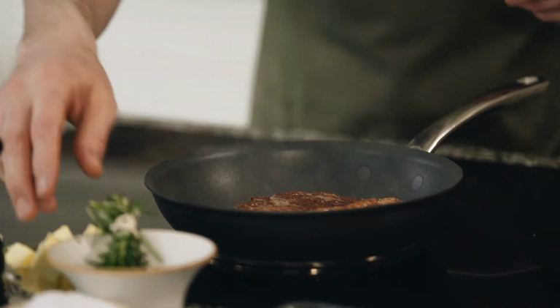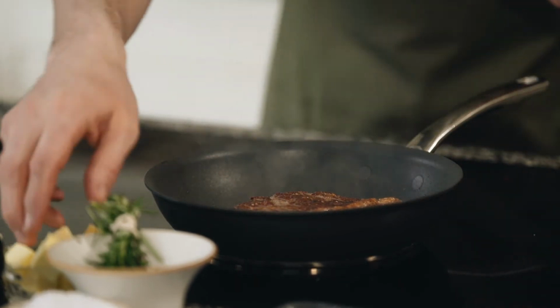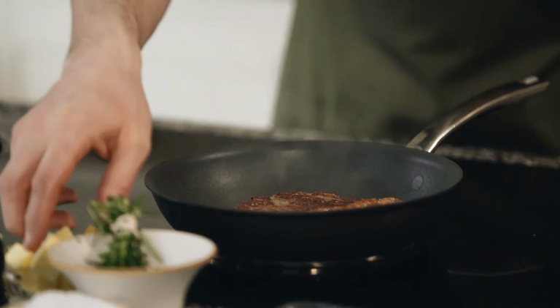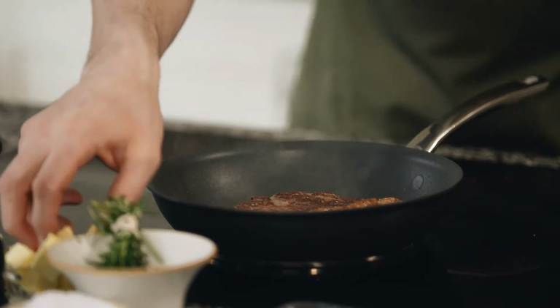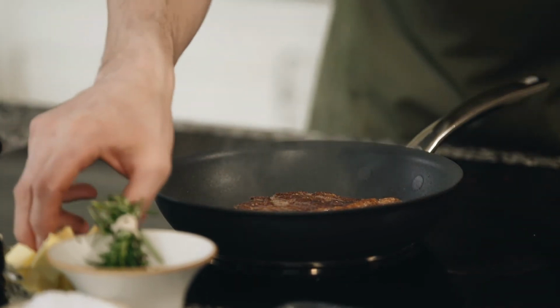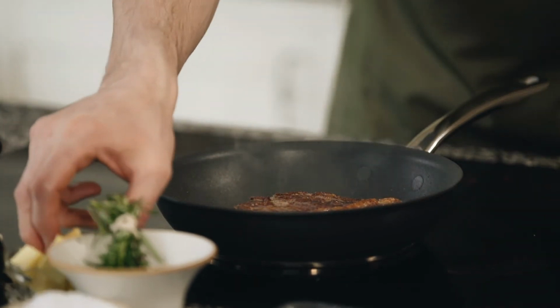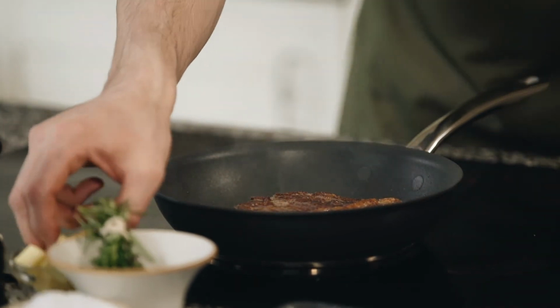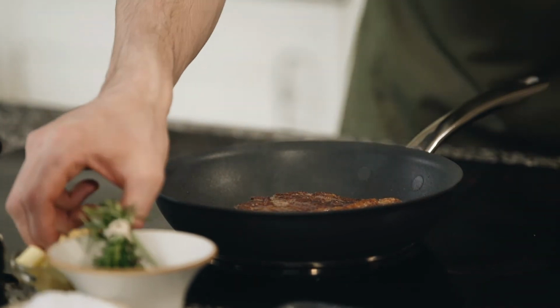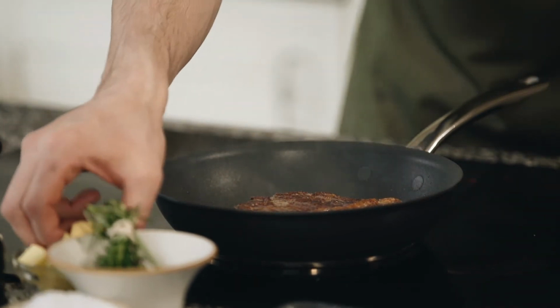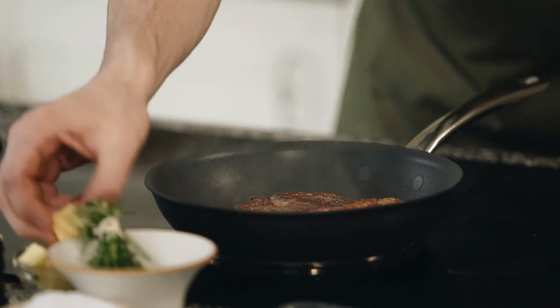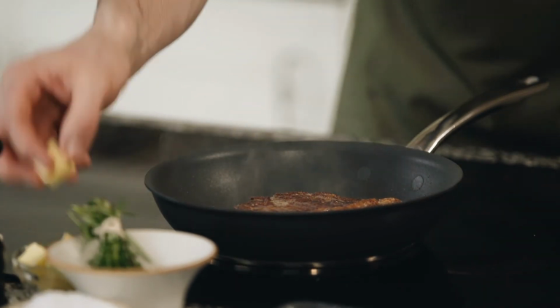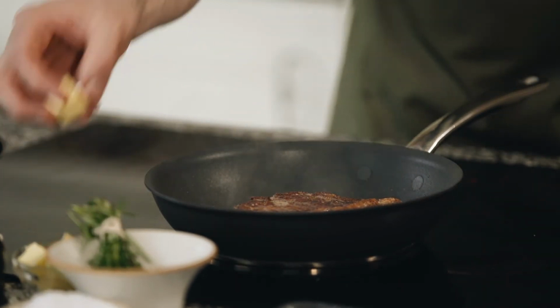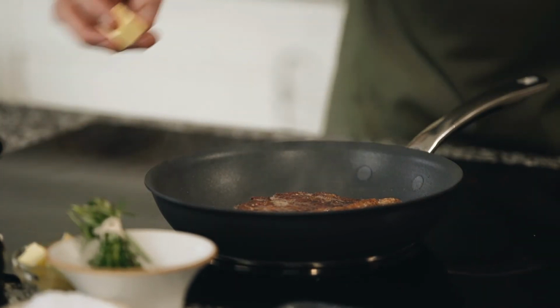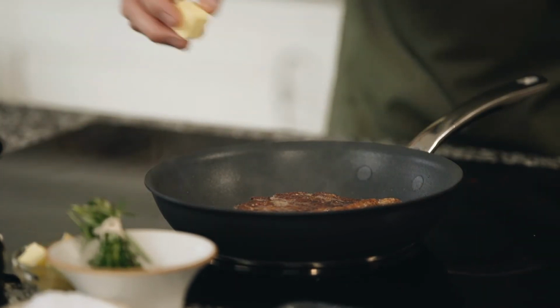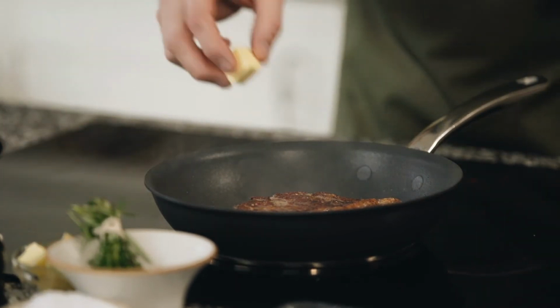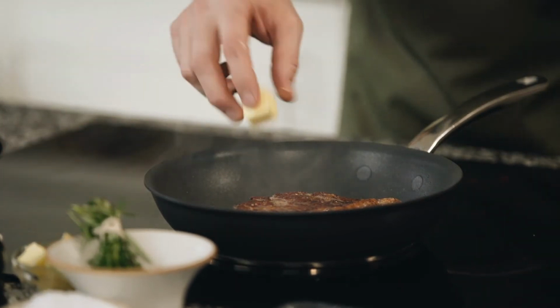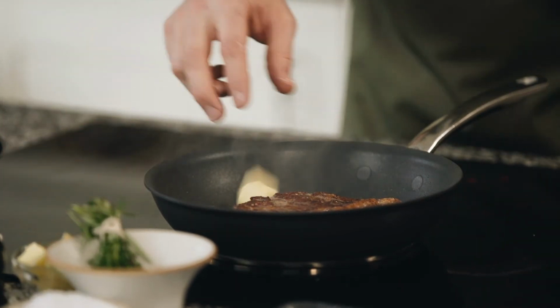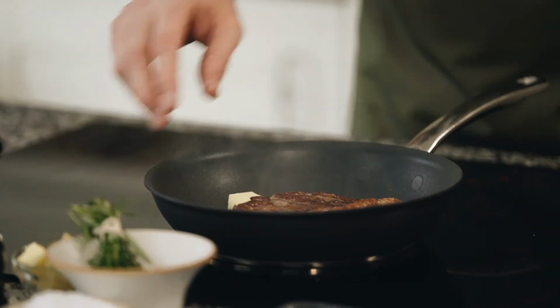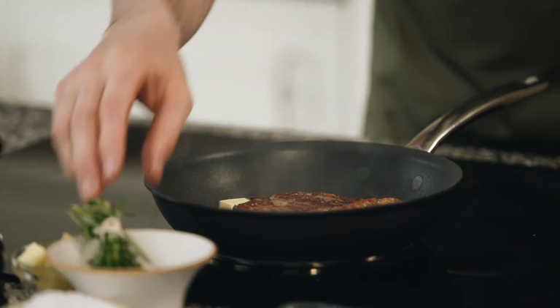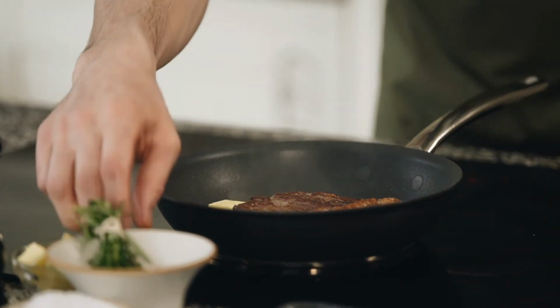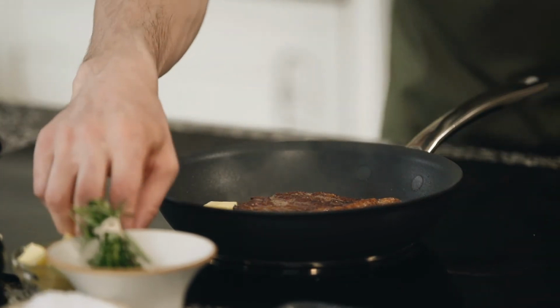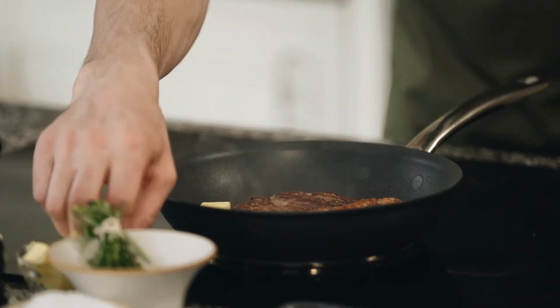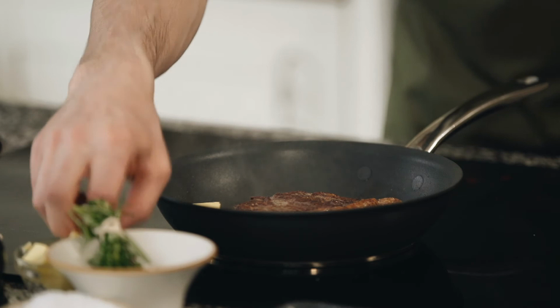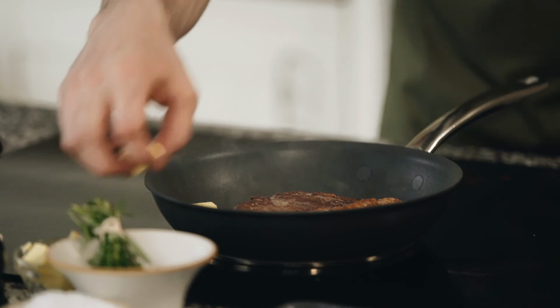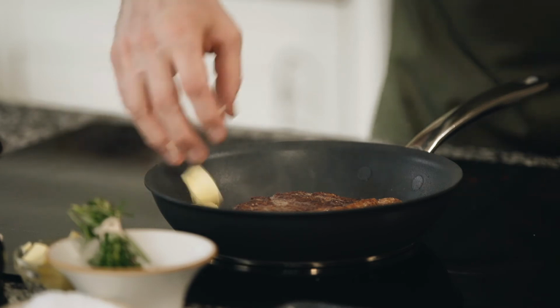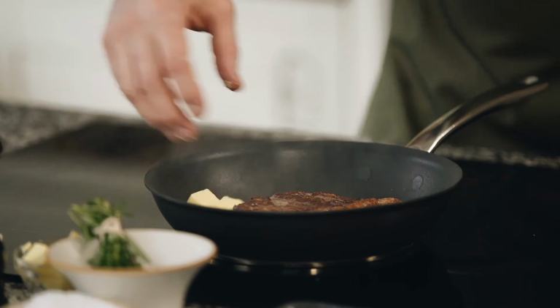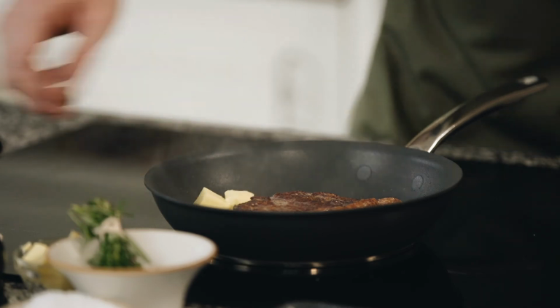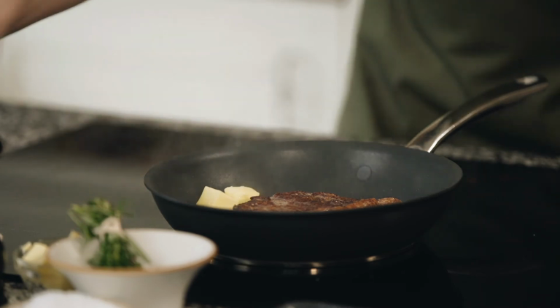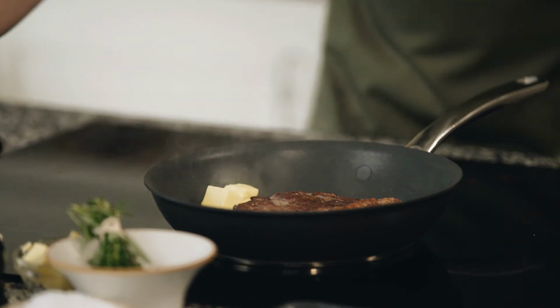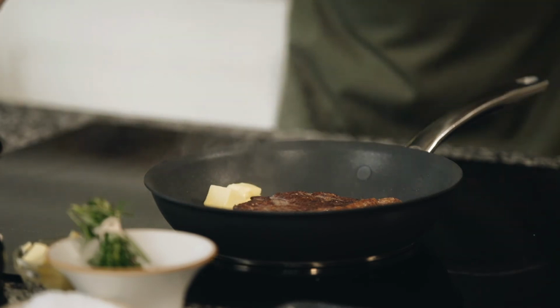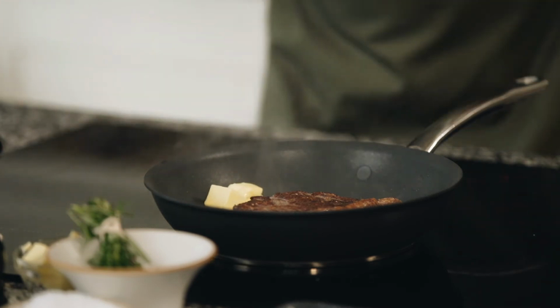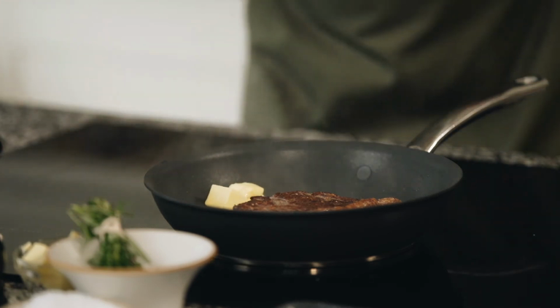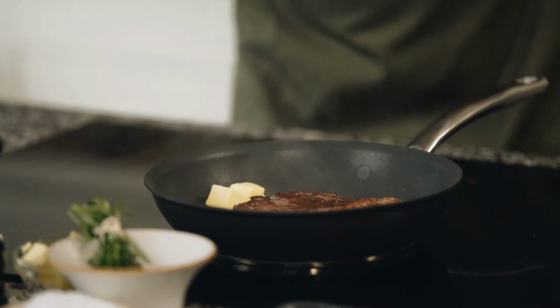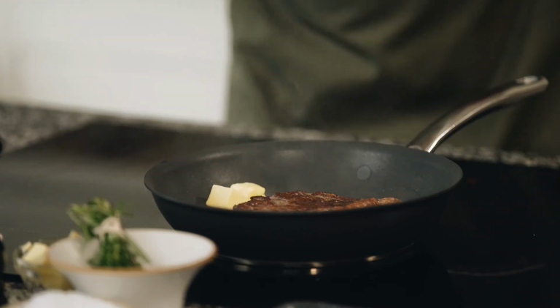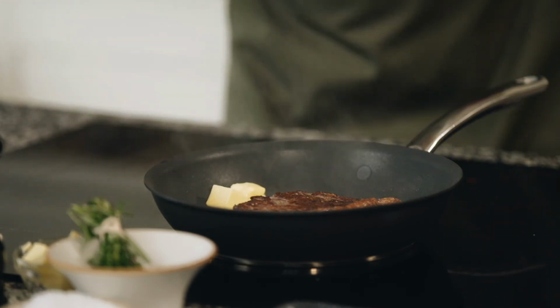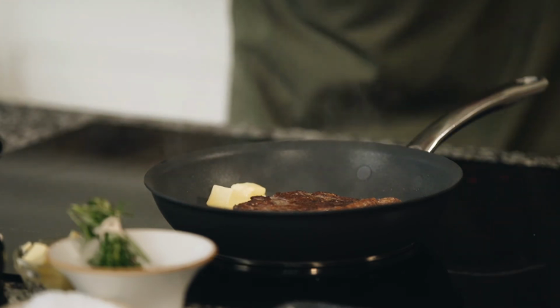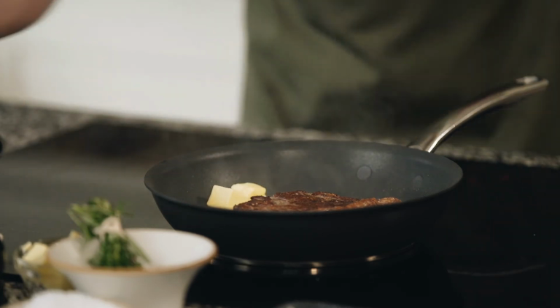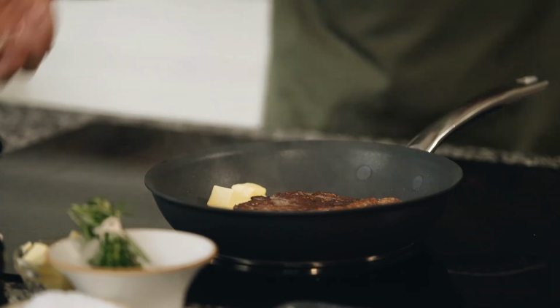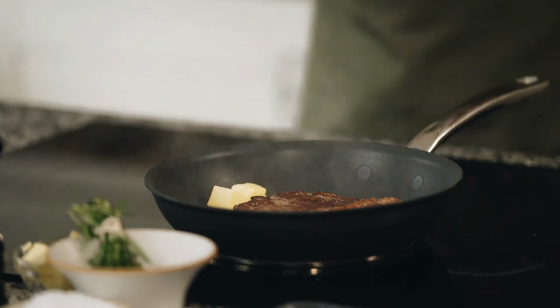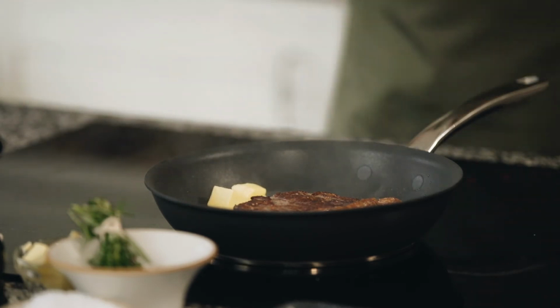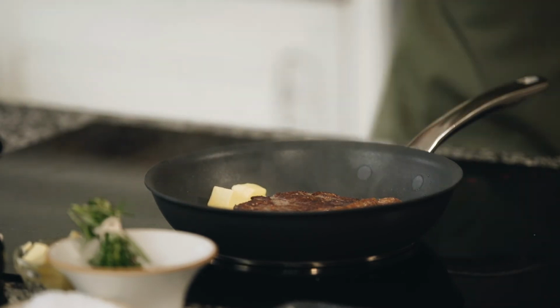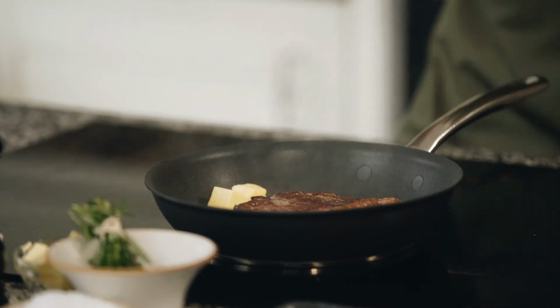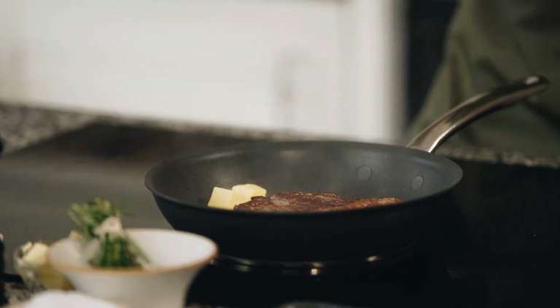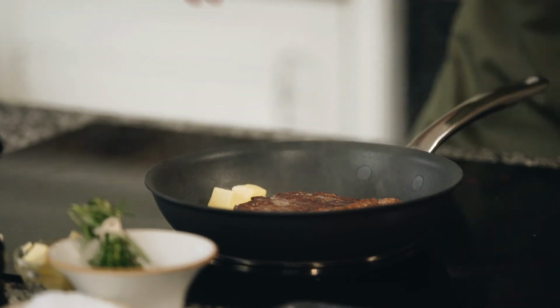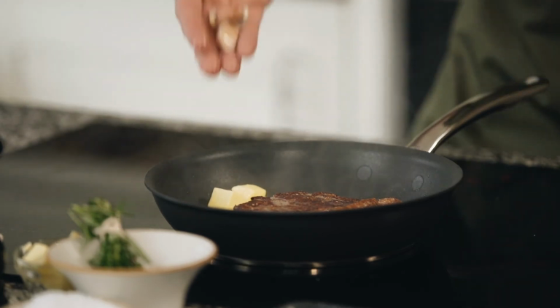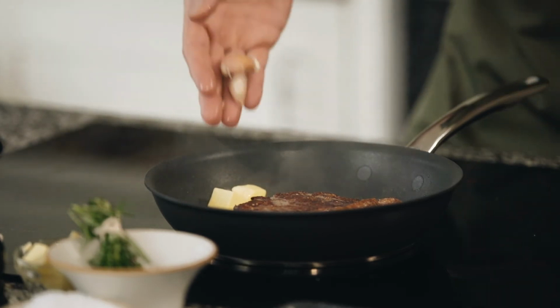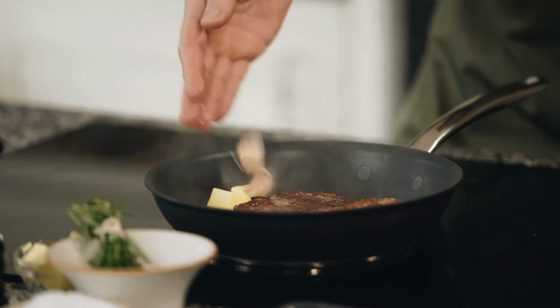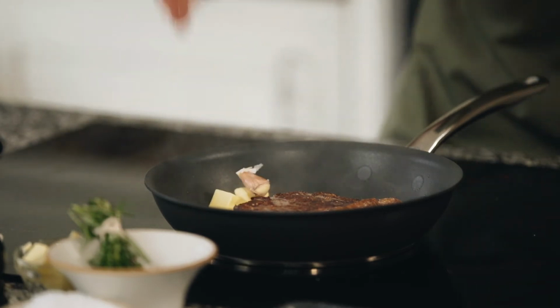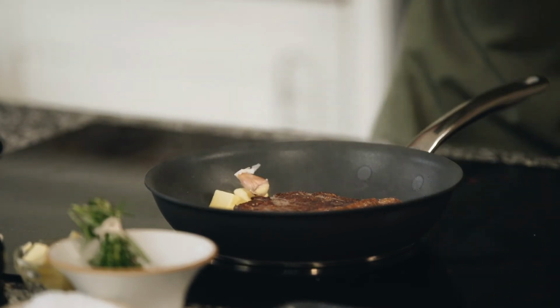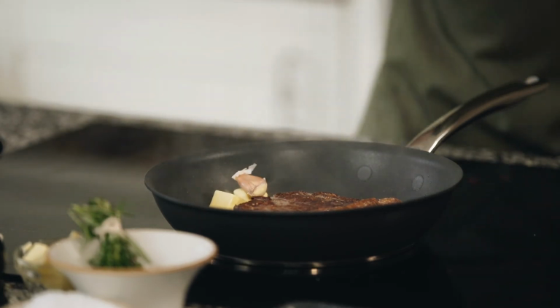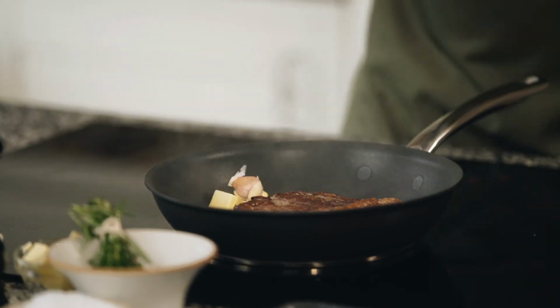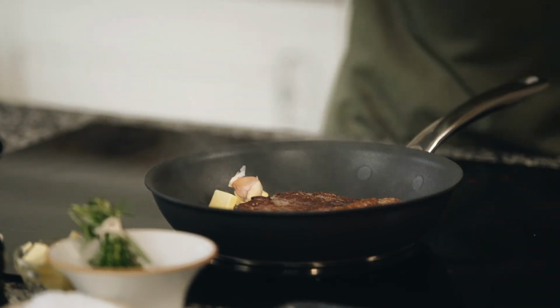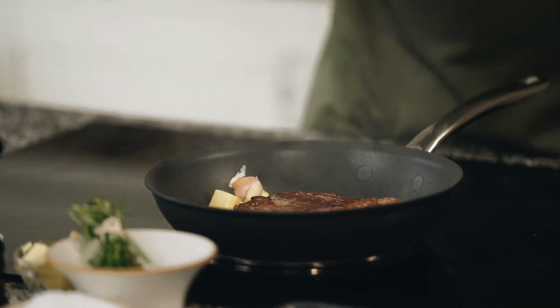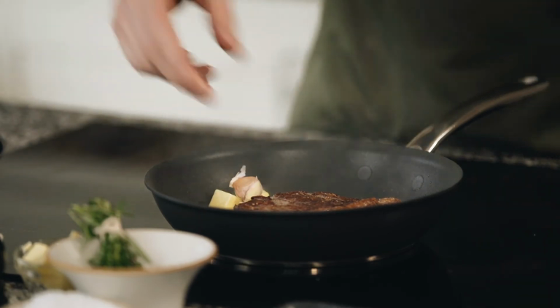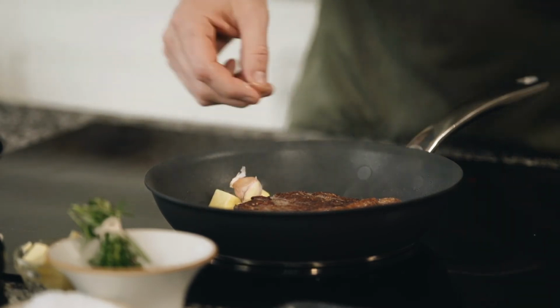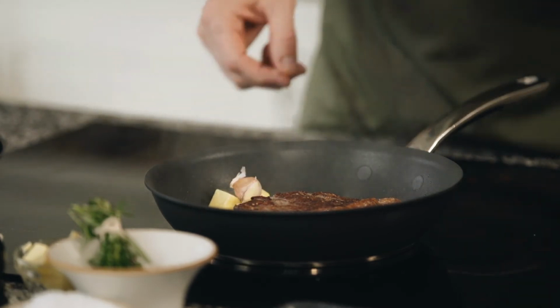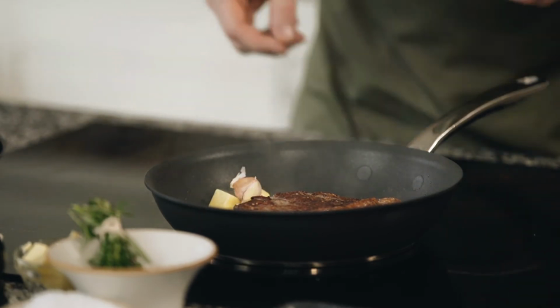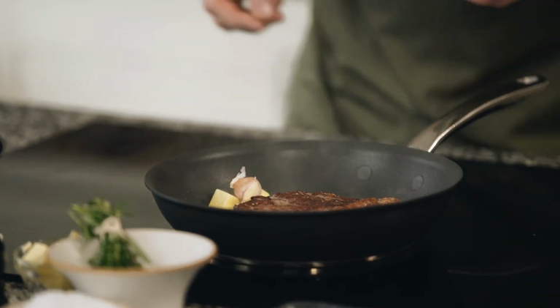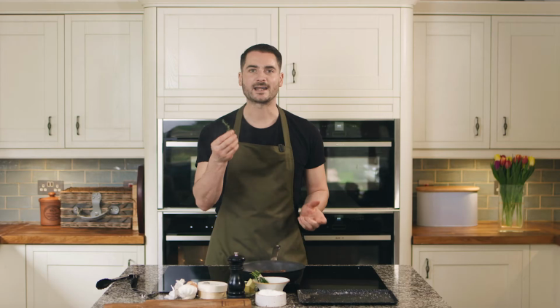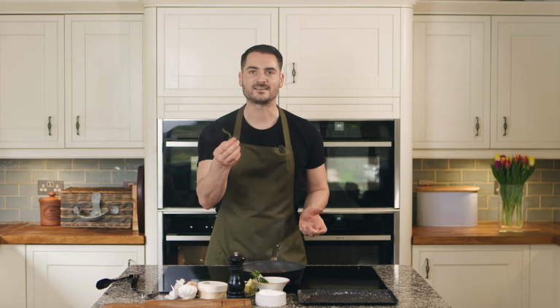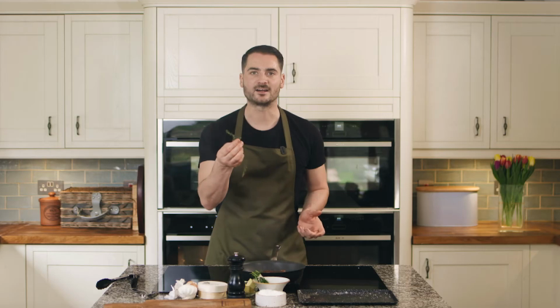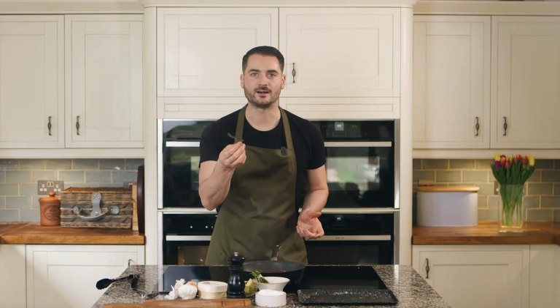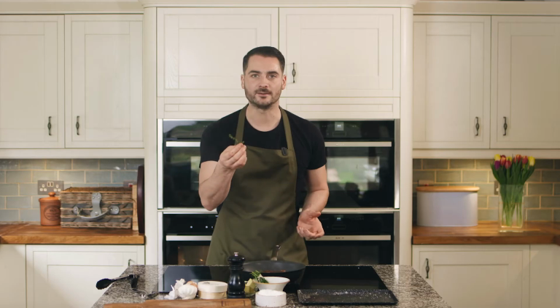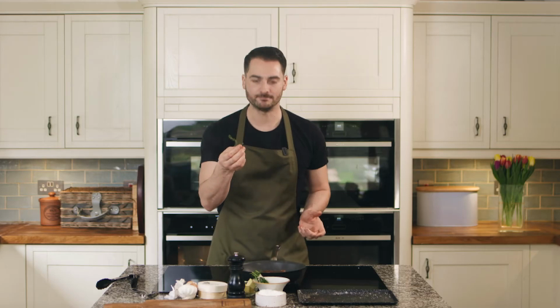Add a couple of knobs of butter, garlic and thyme.